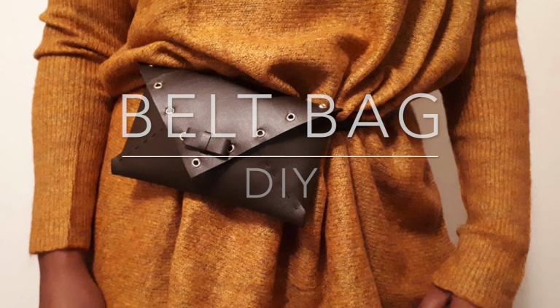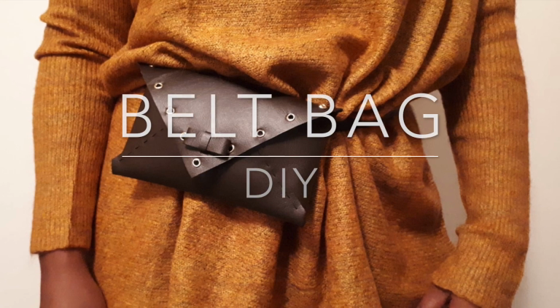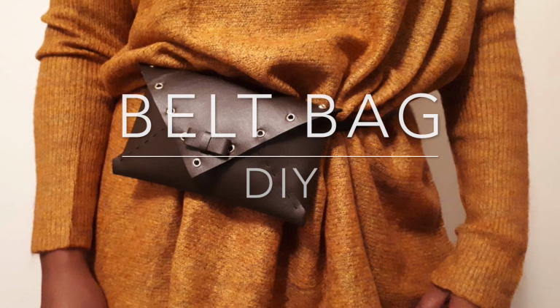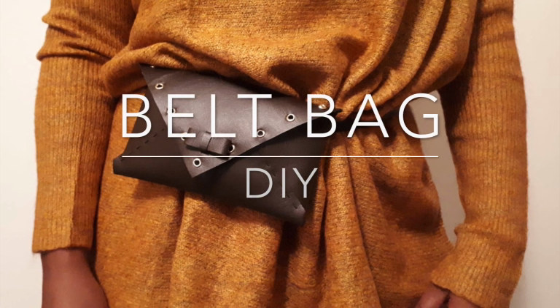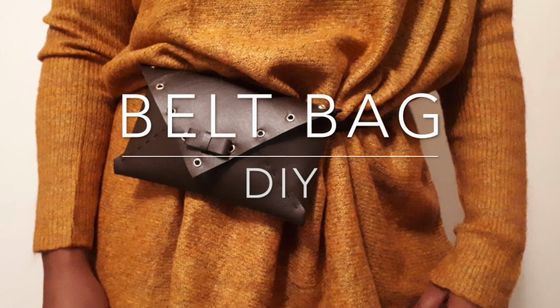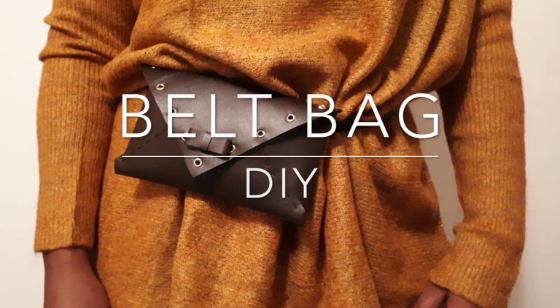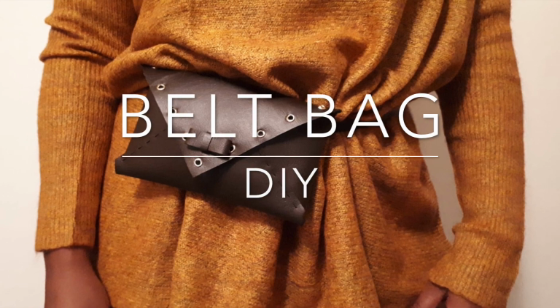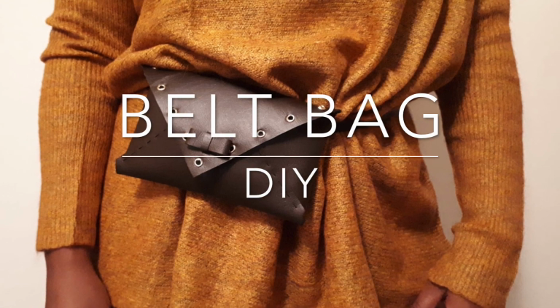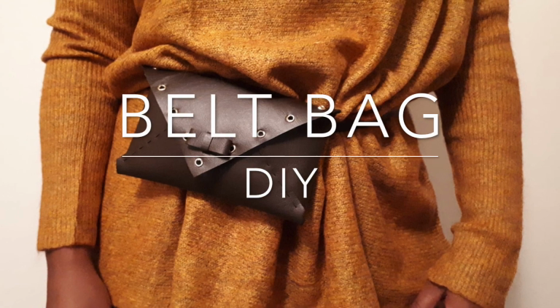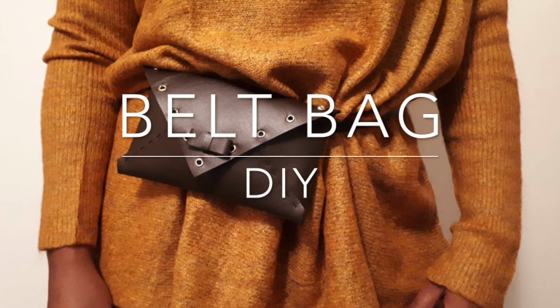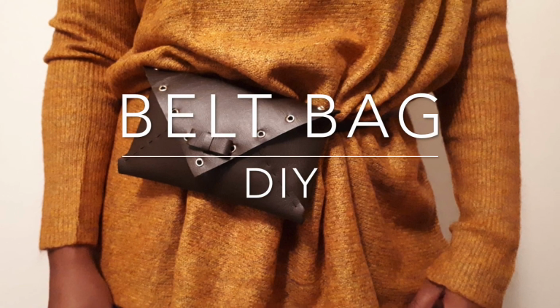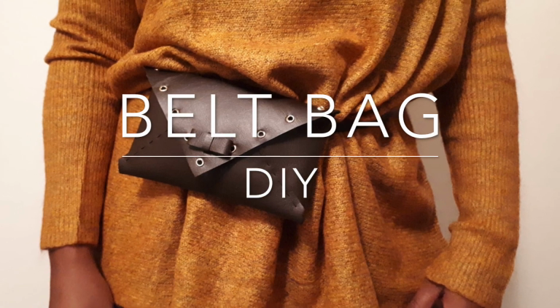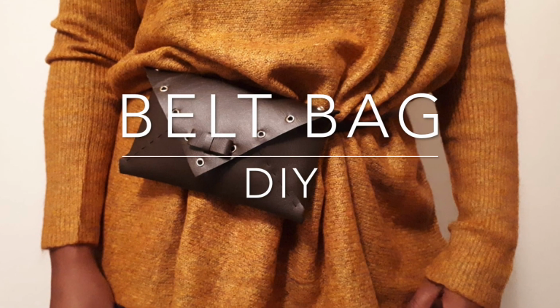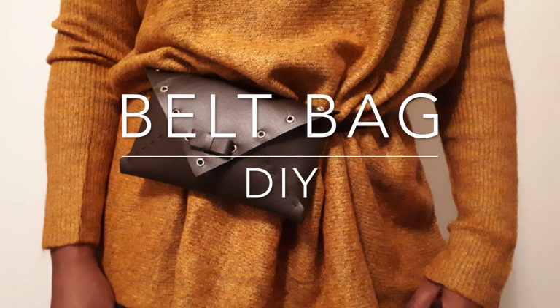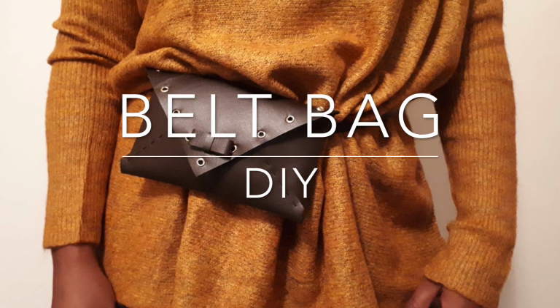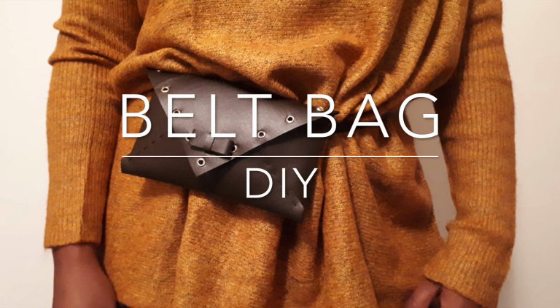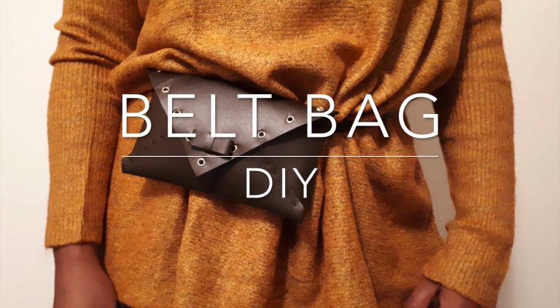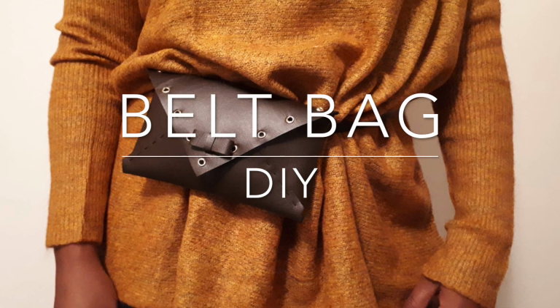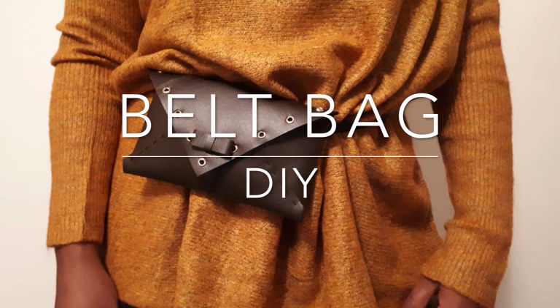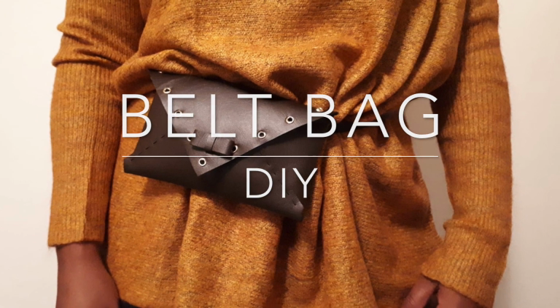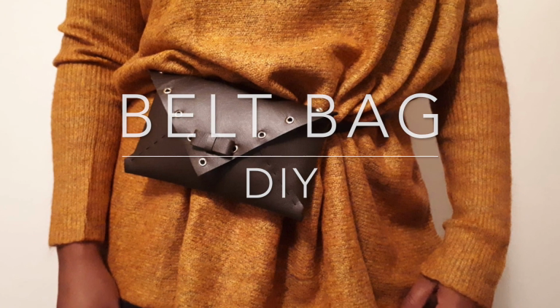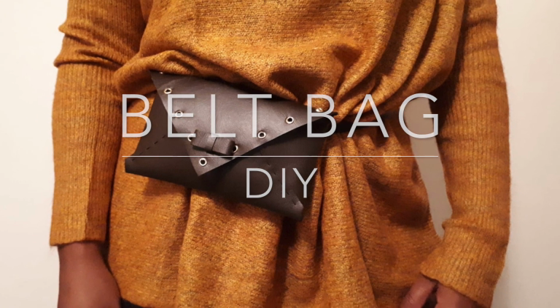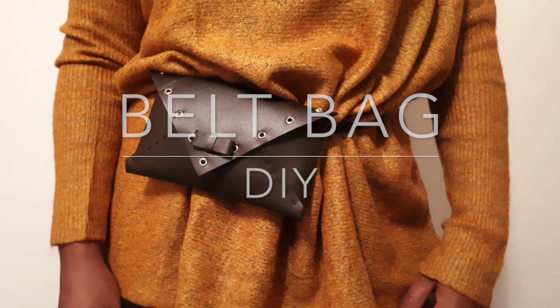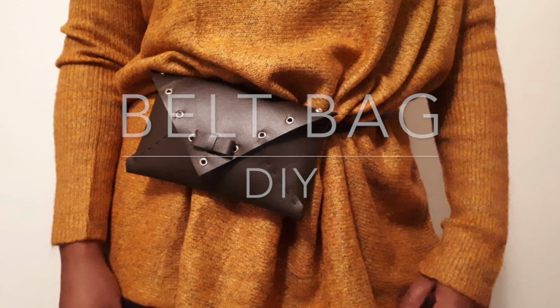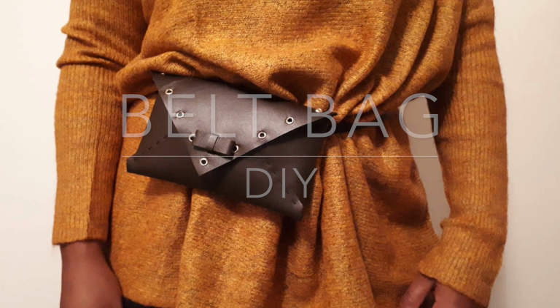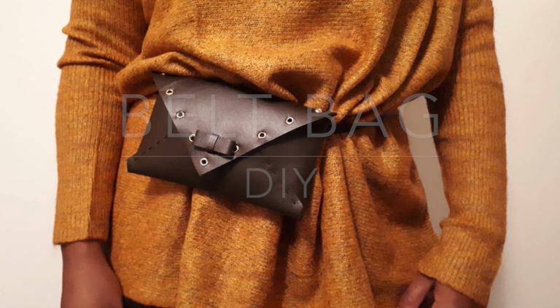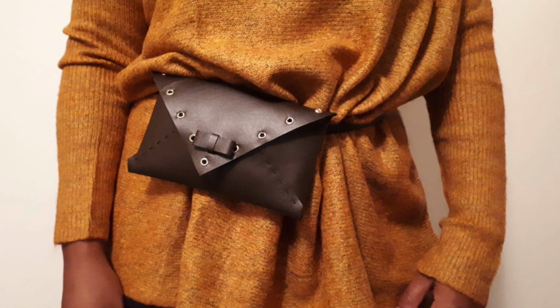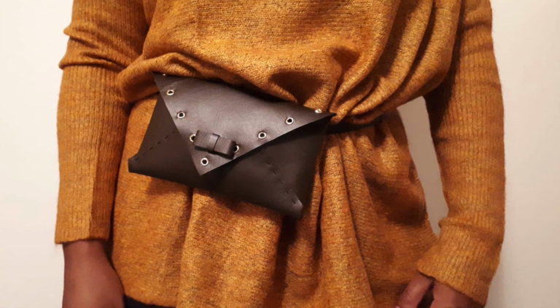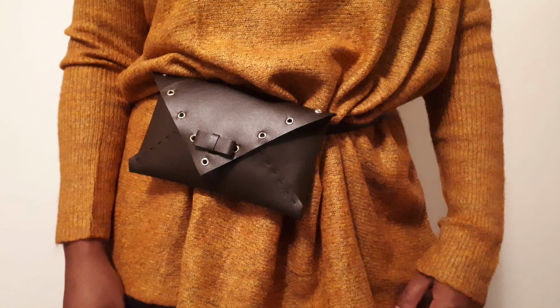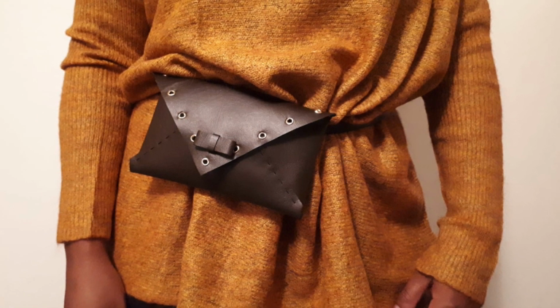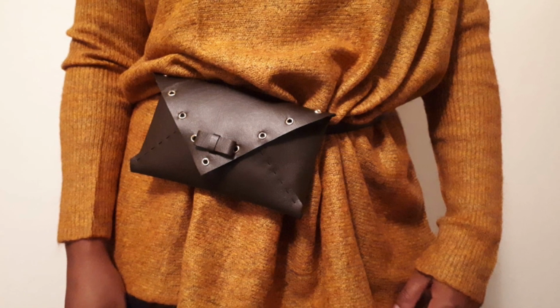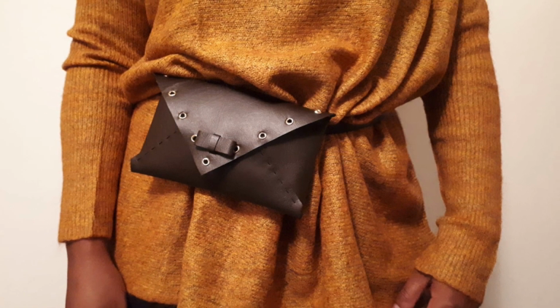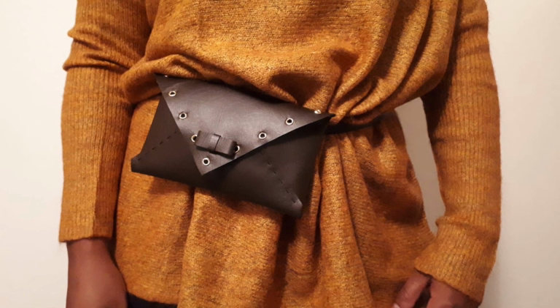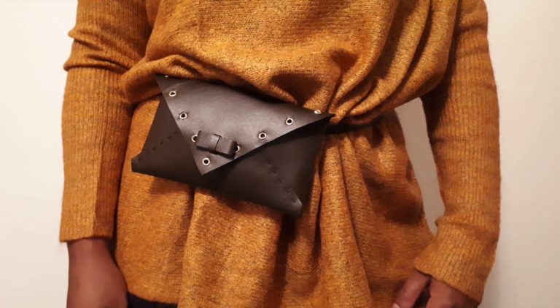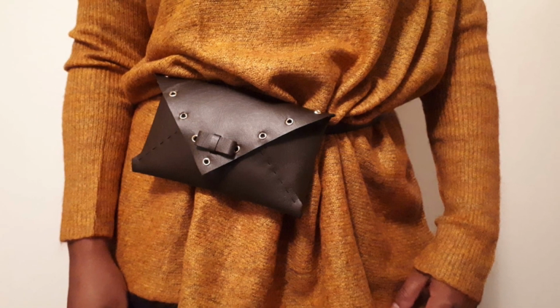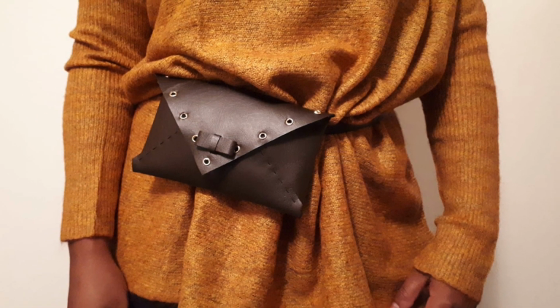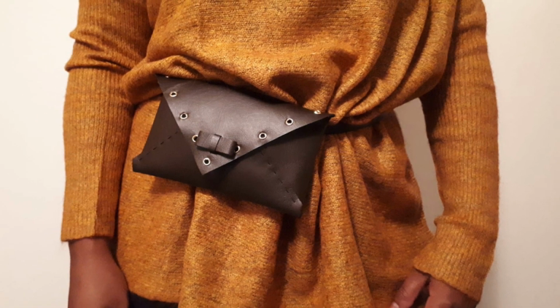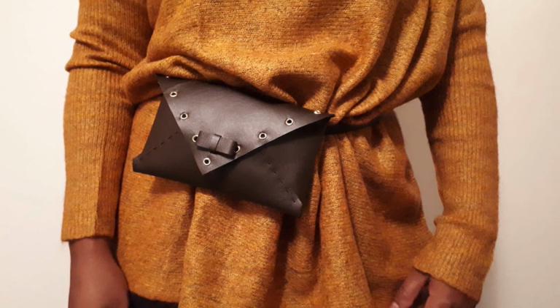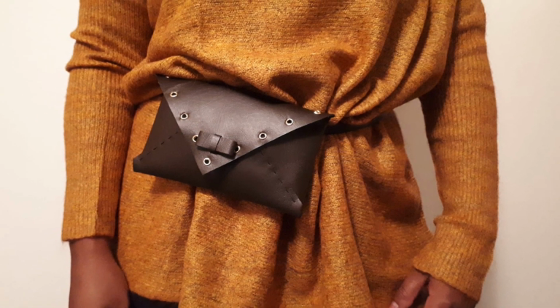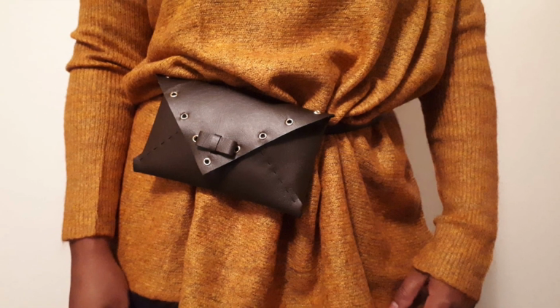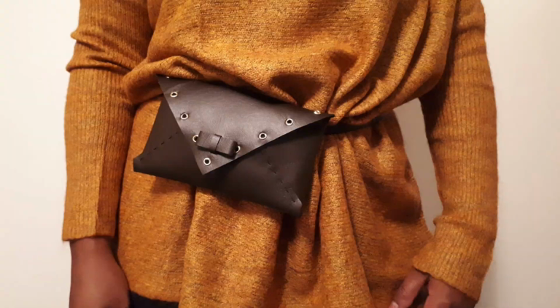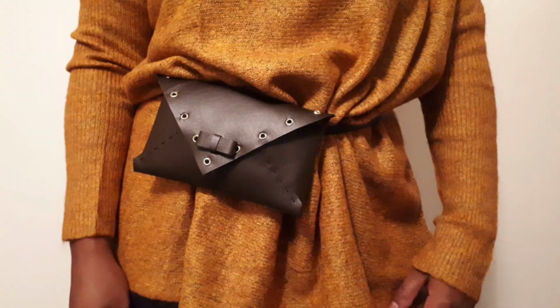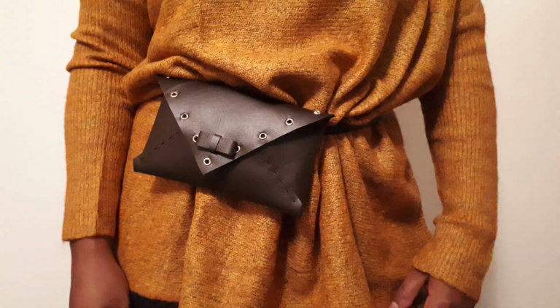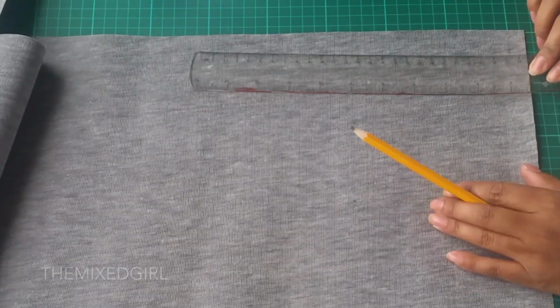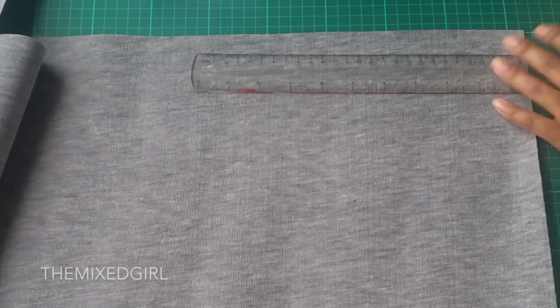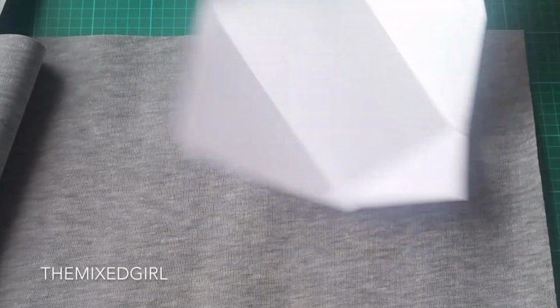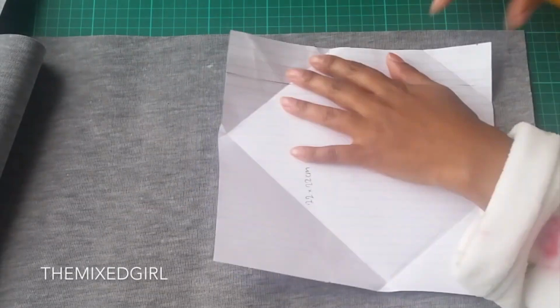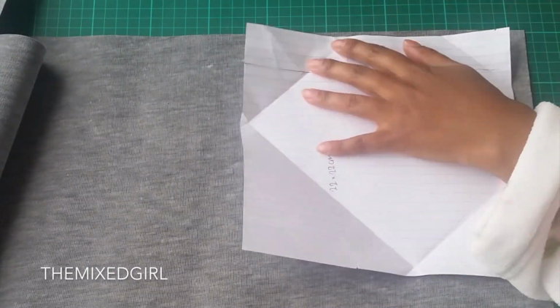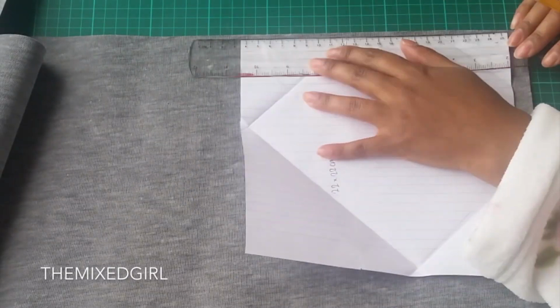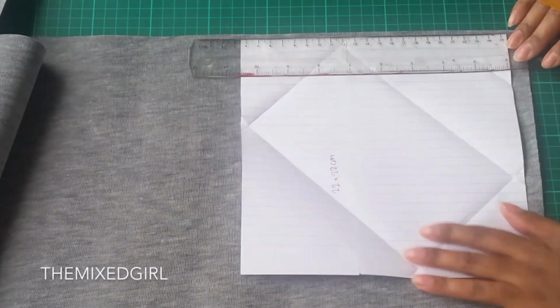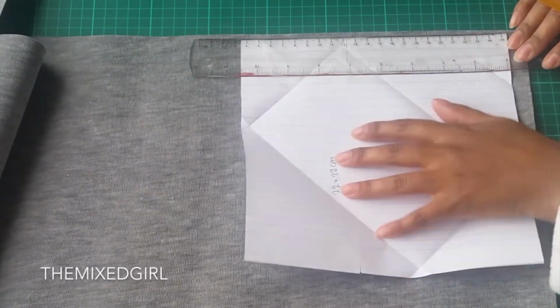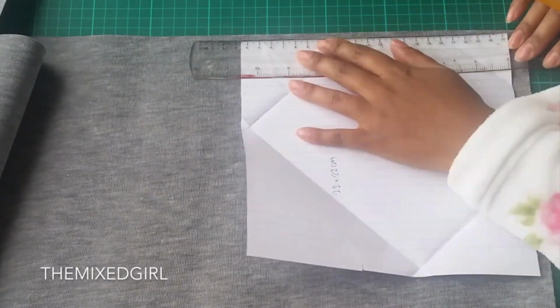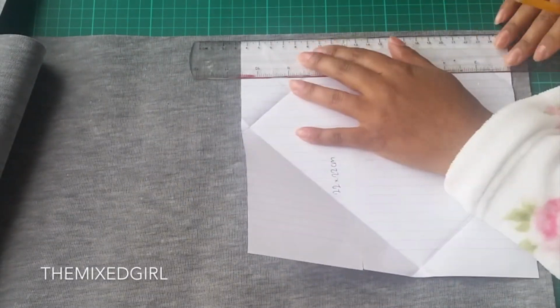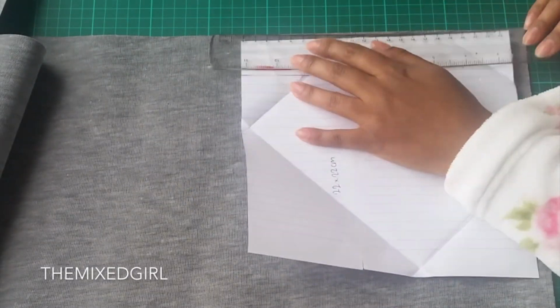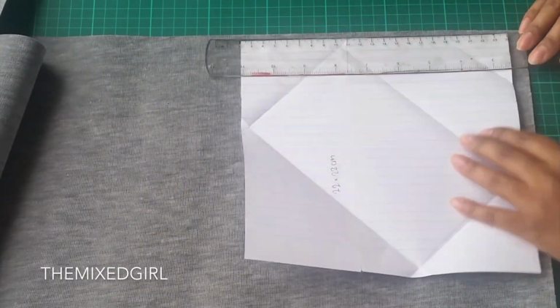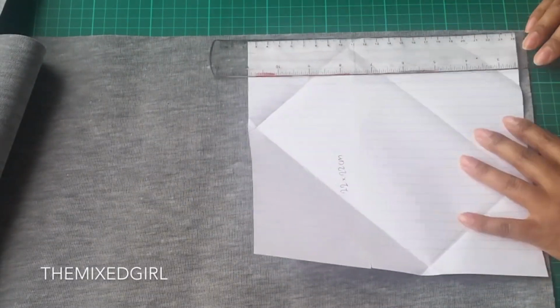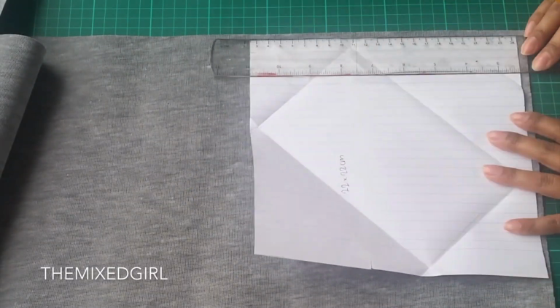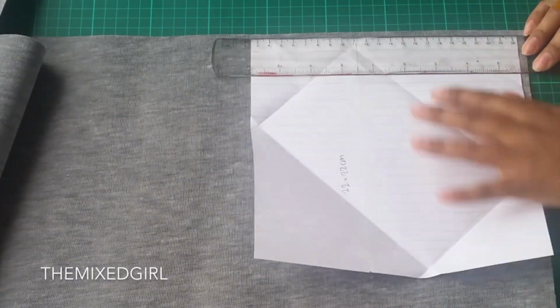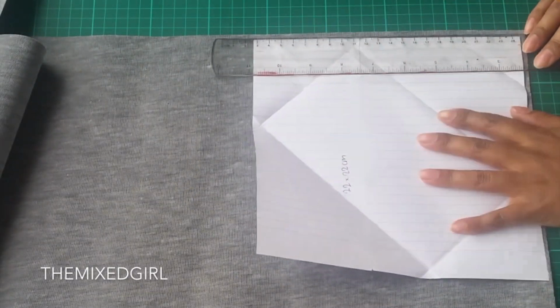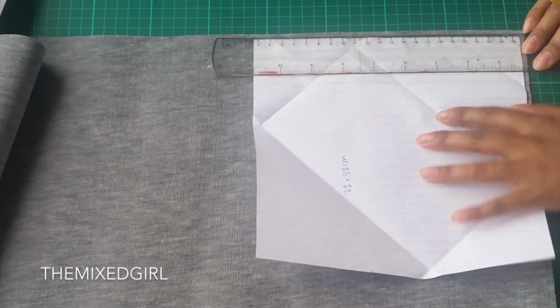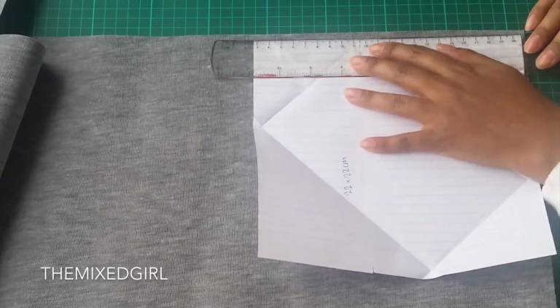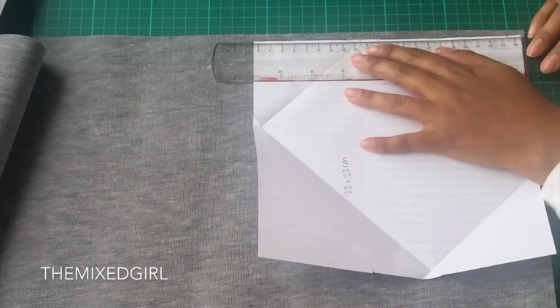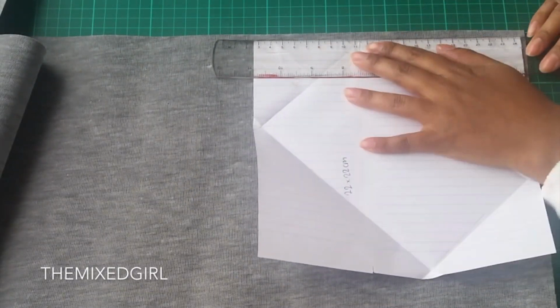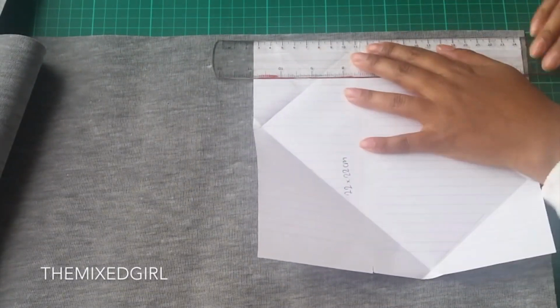Hi guys, welcome back to my channel. In this tutorial I'm going to show you how to make this belt bag slash bum bag.